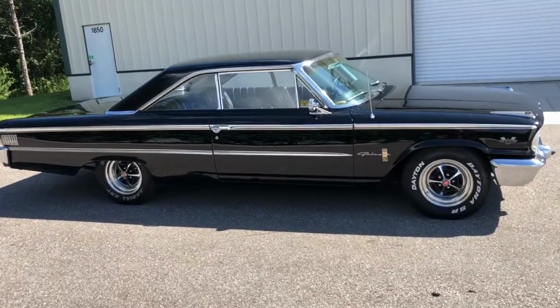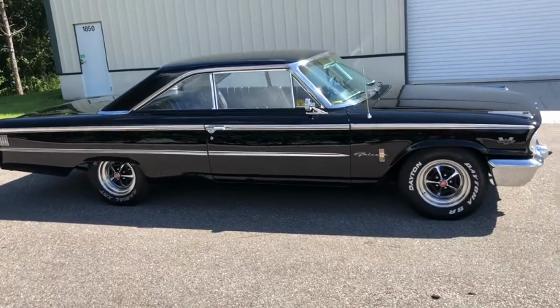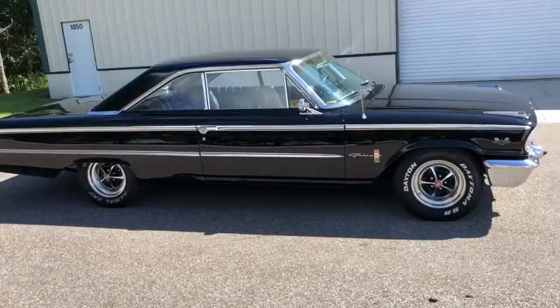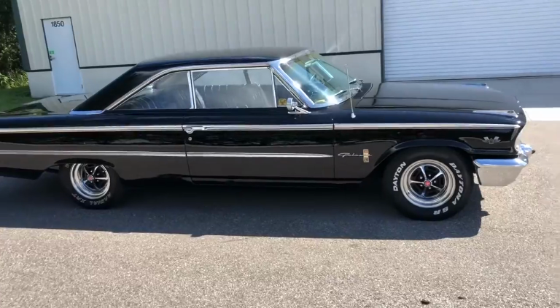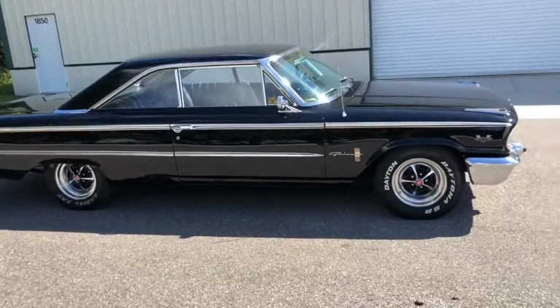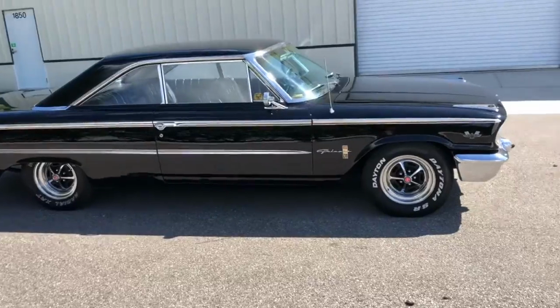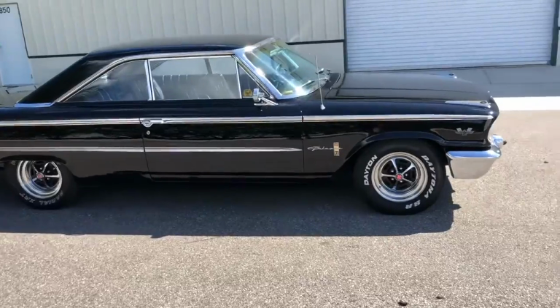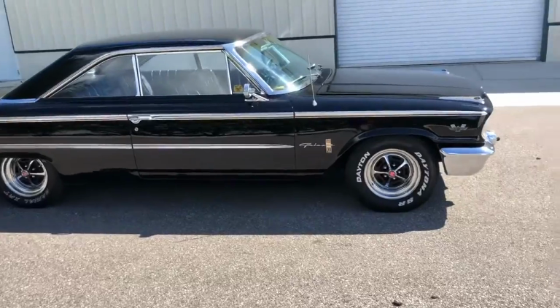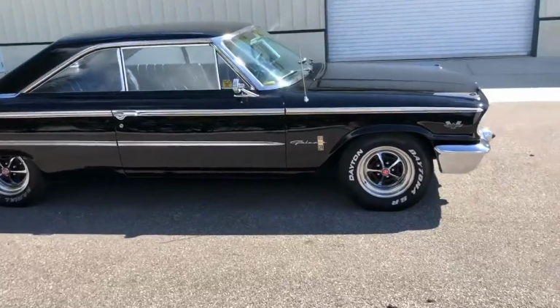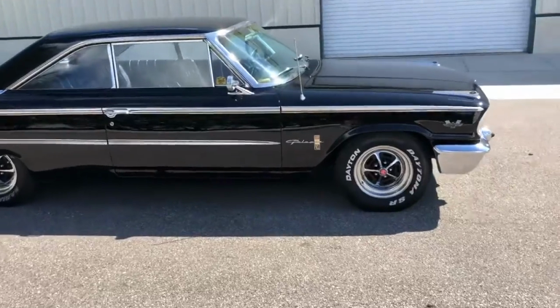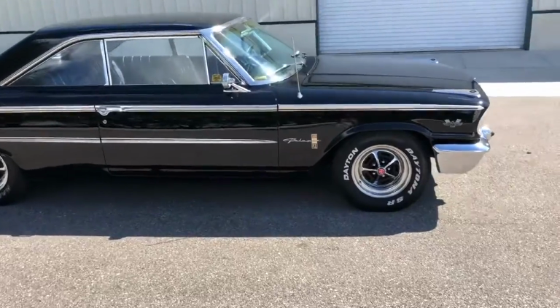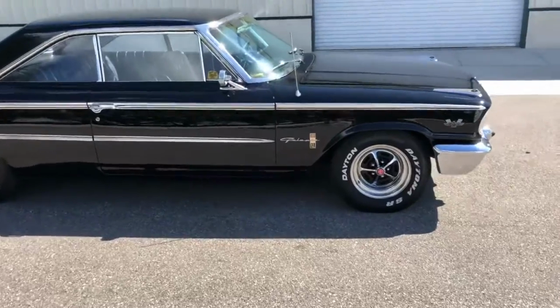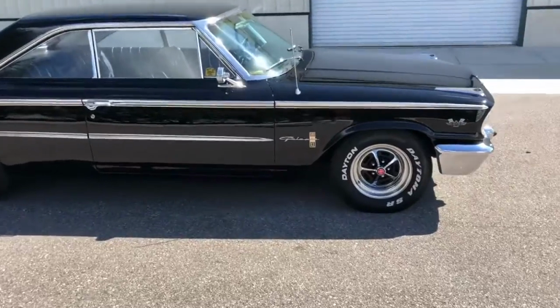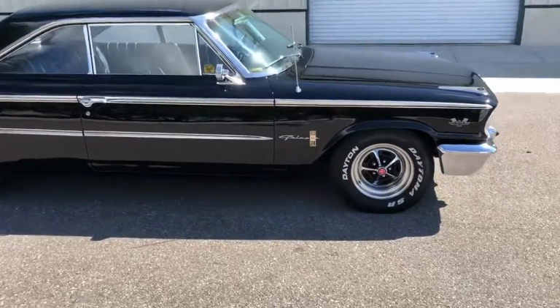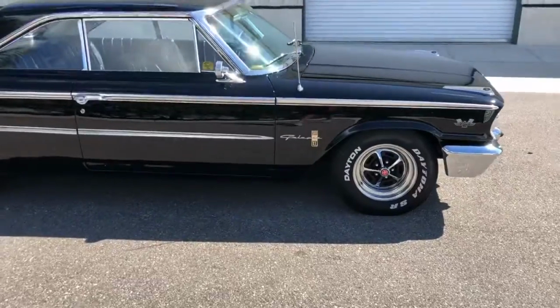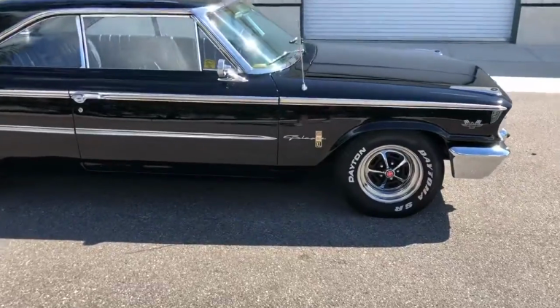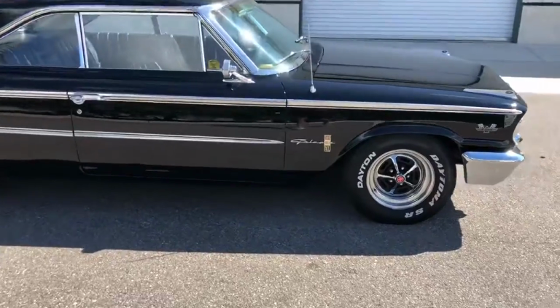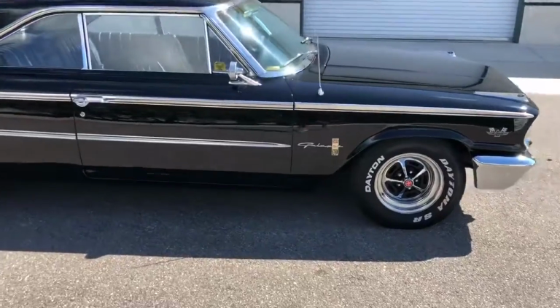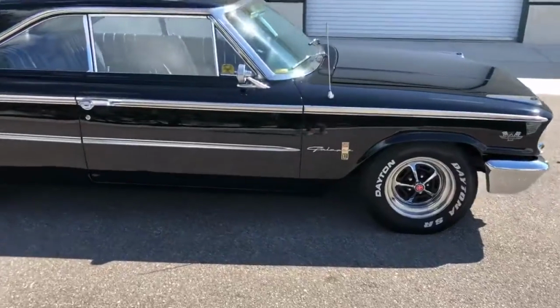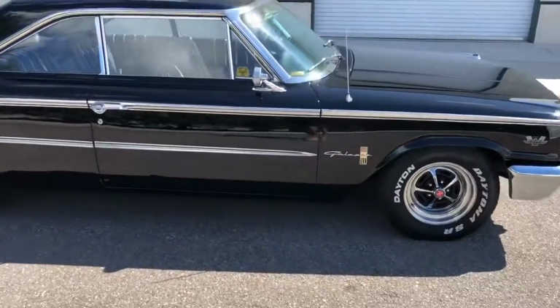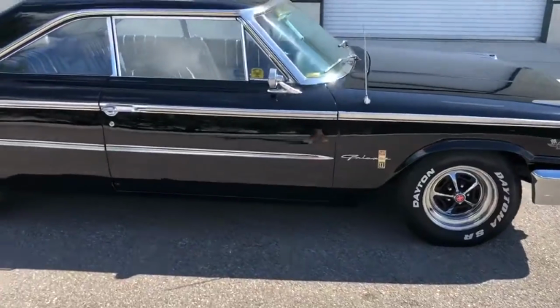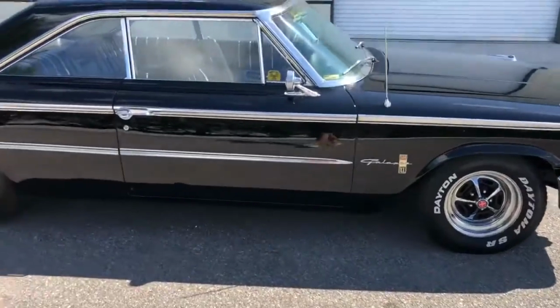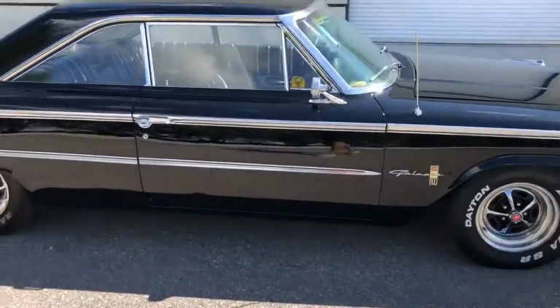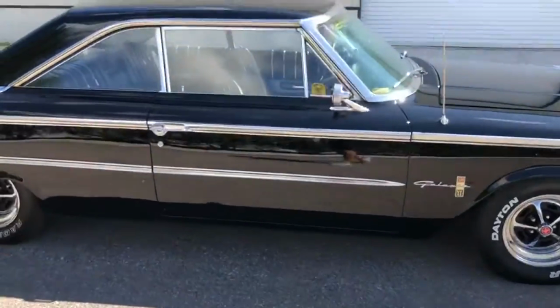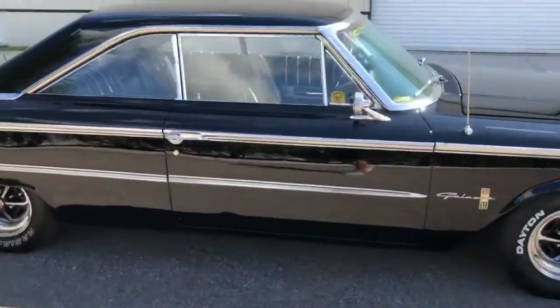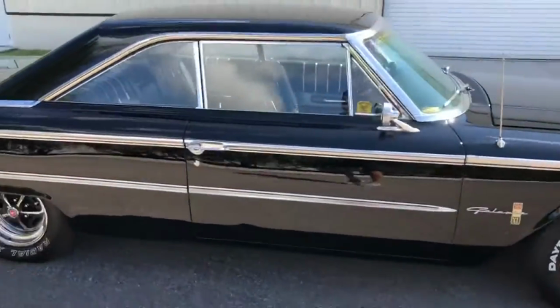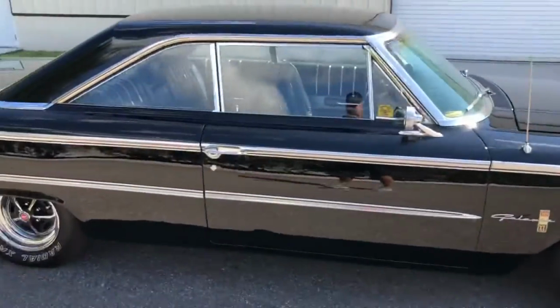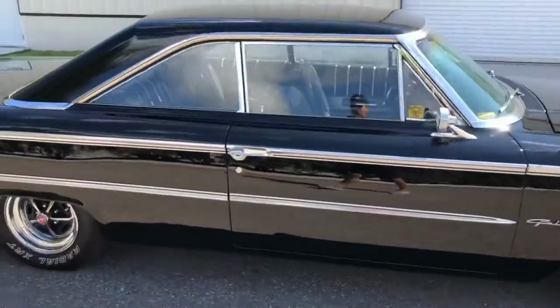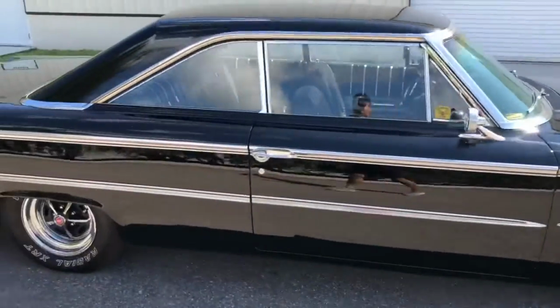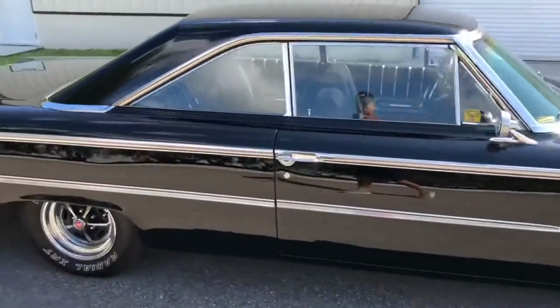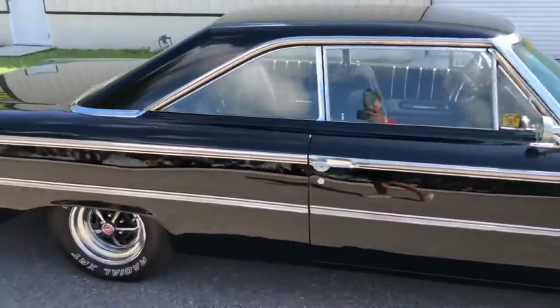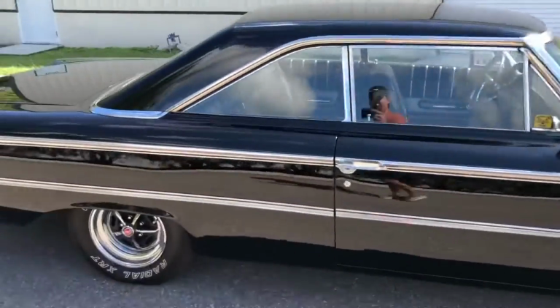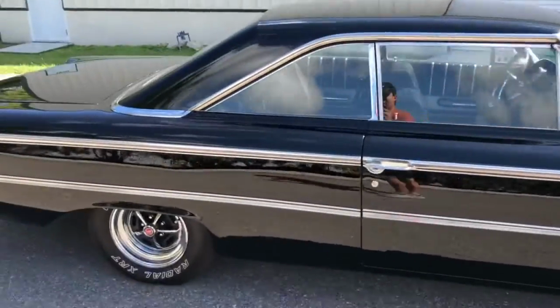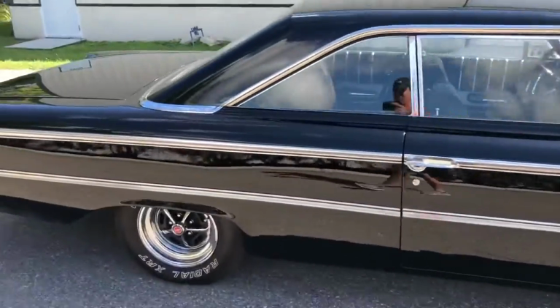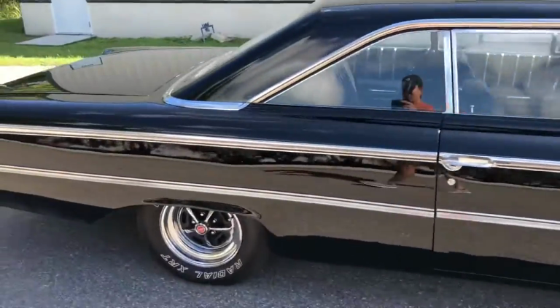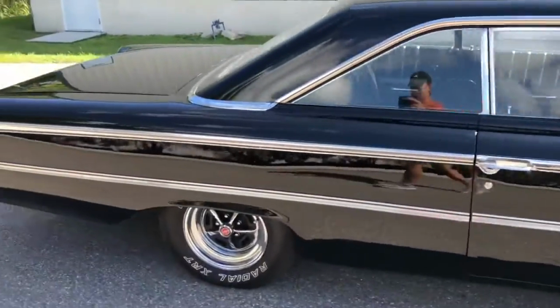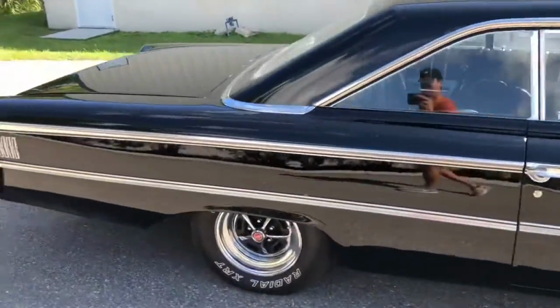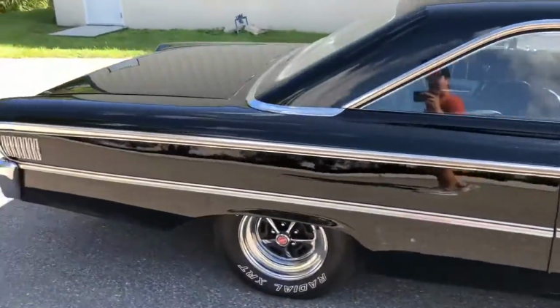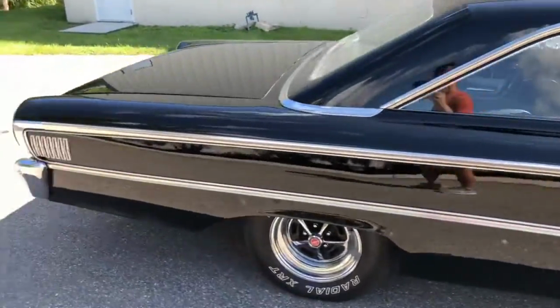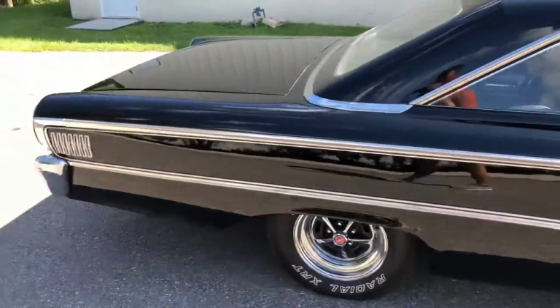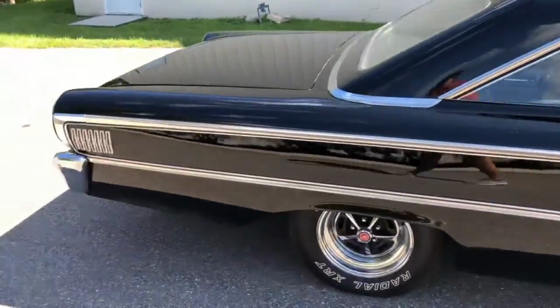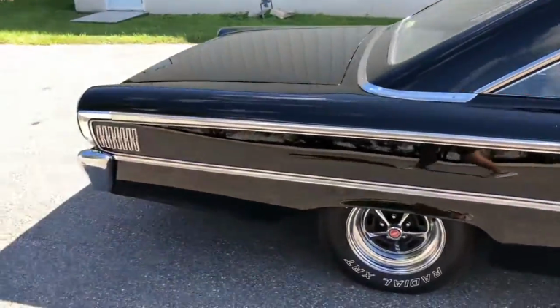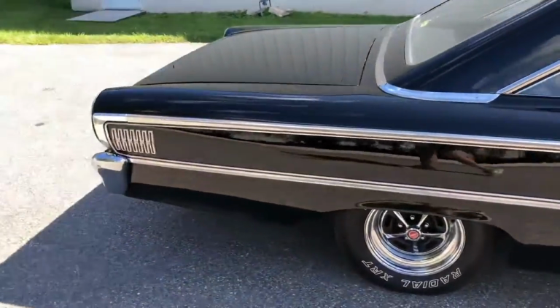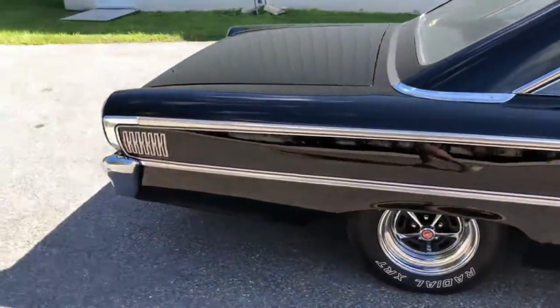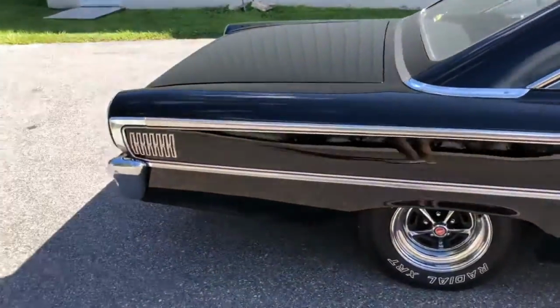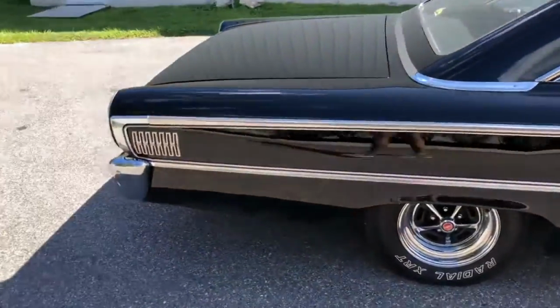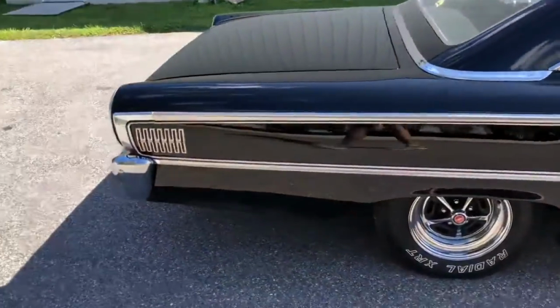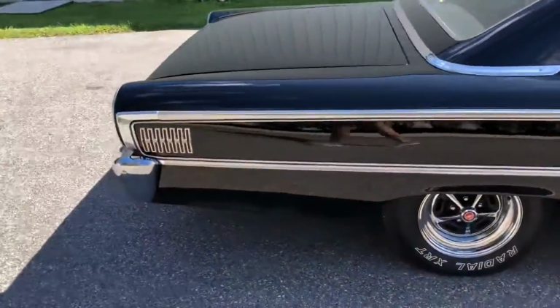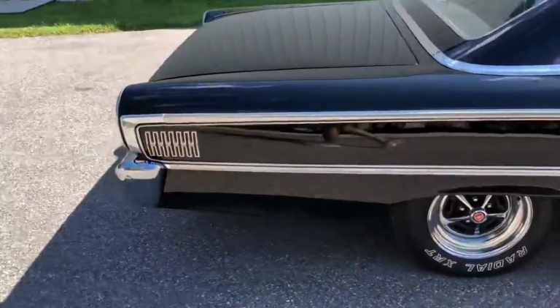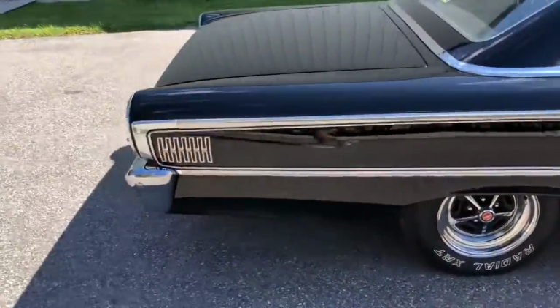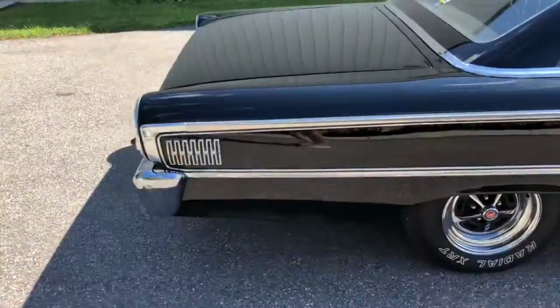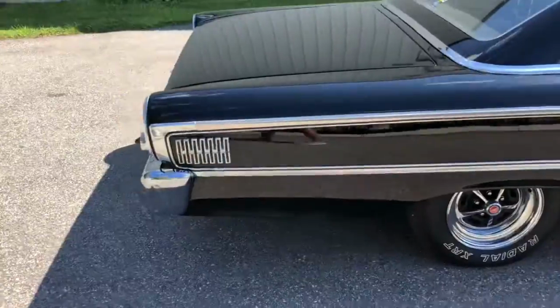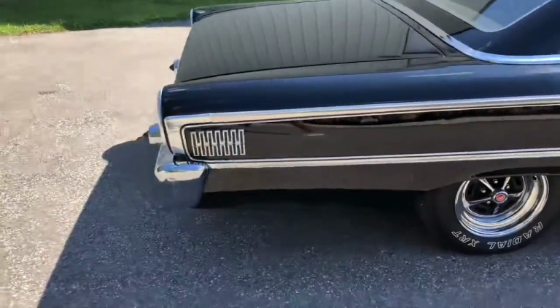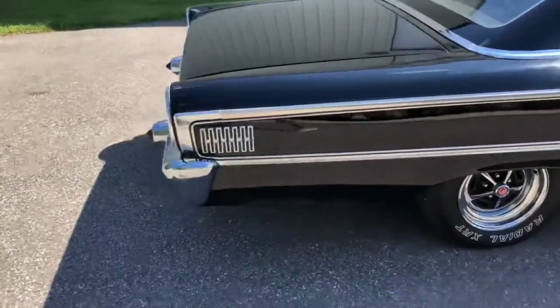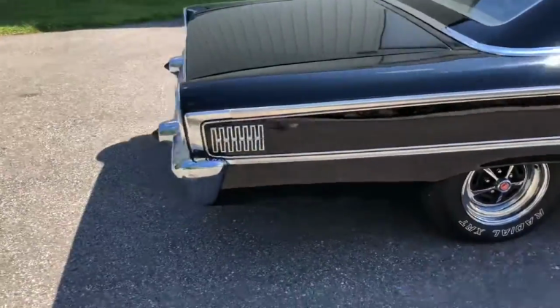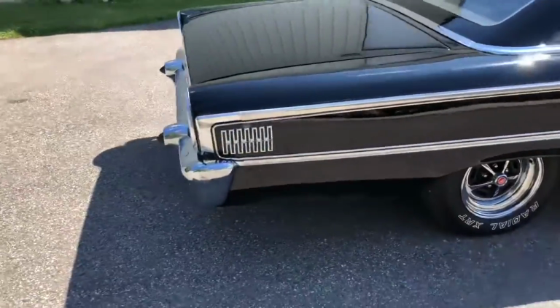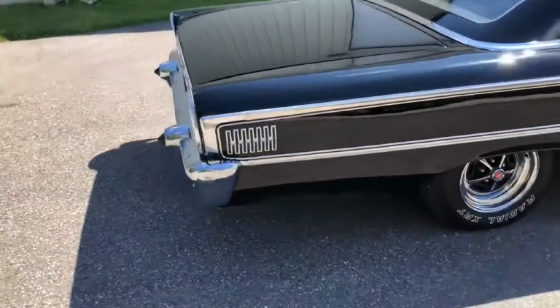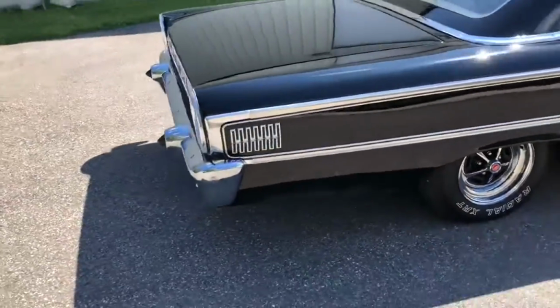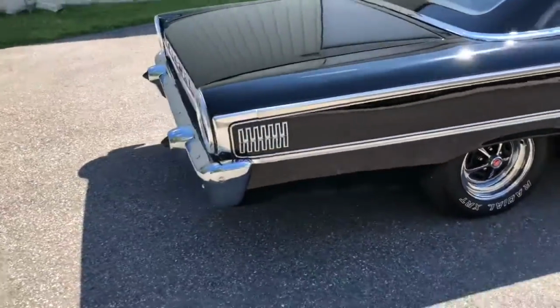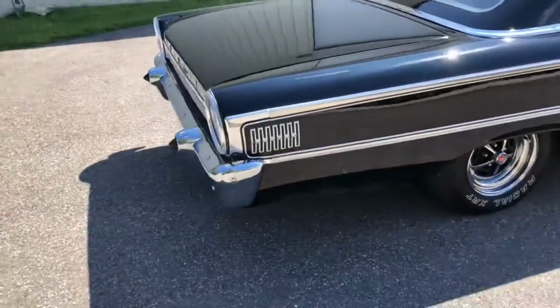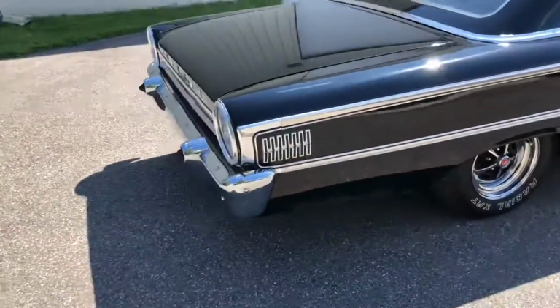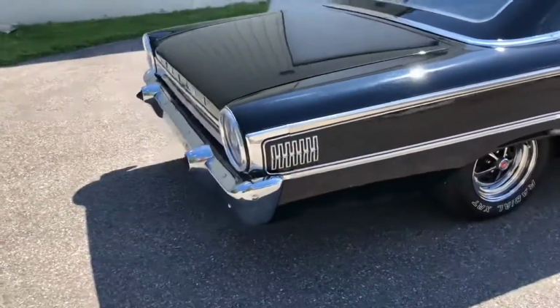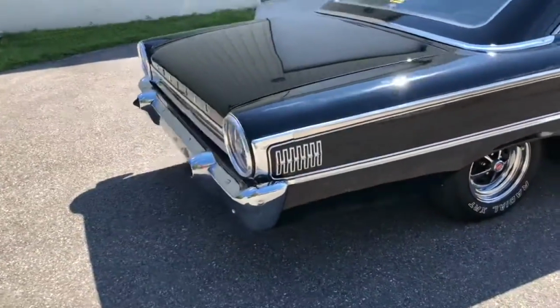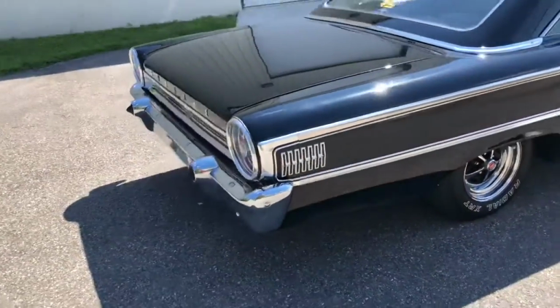Runs well, sounds good. We'll take it for a spin and I'm really liking this car.